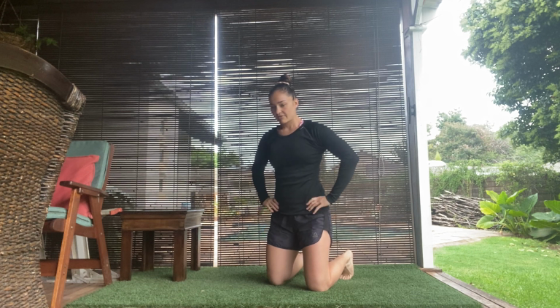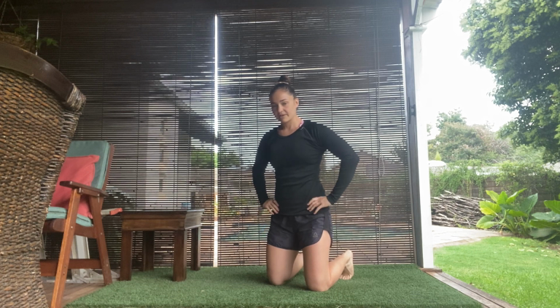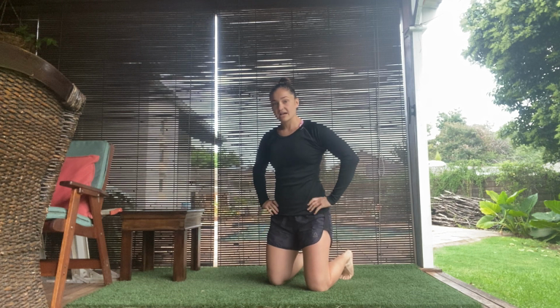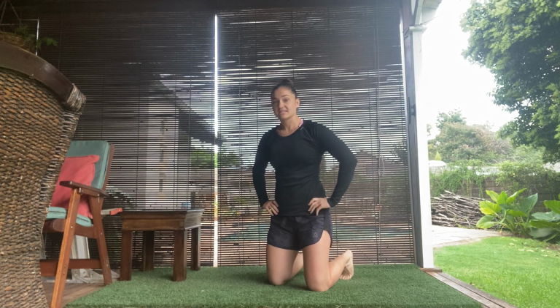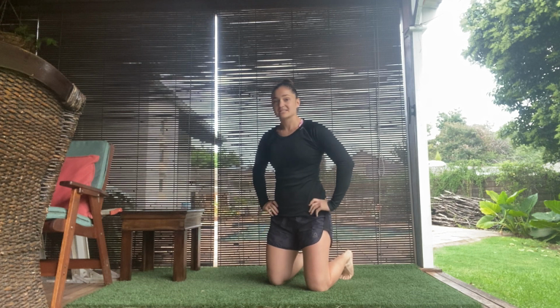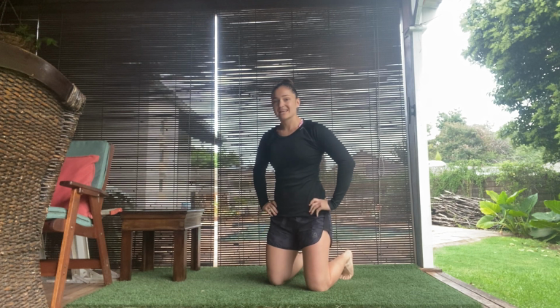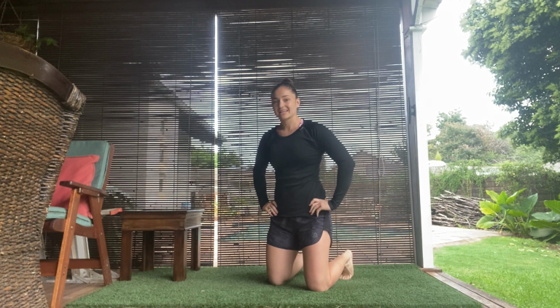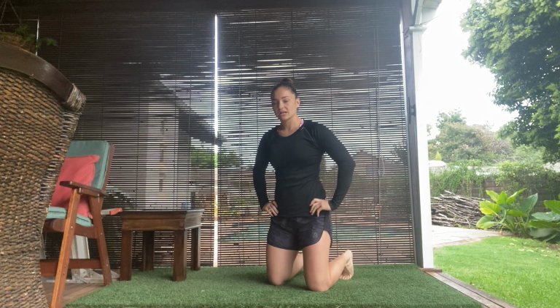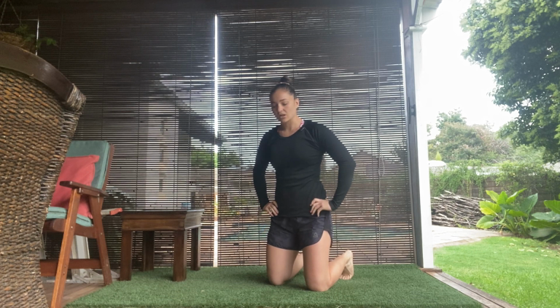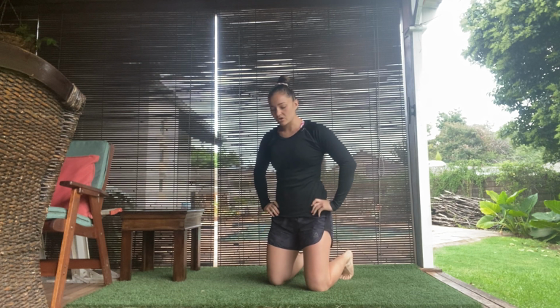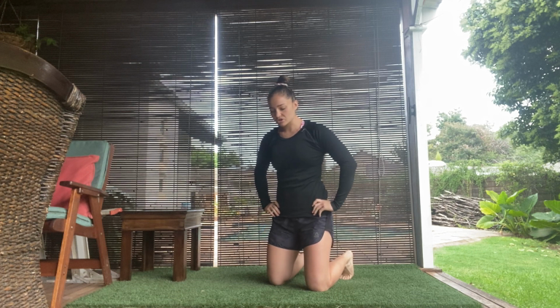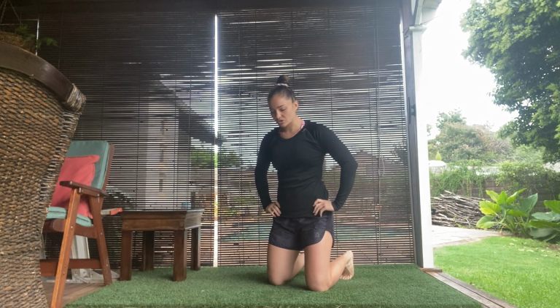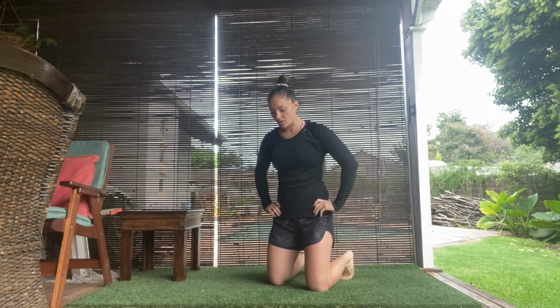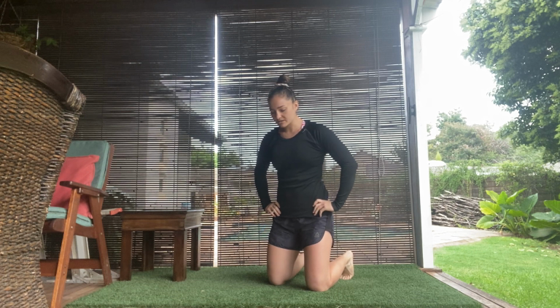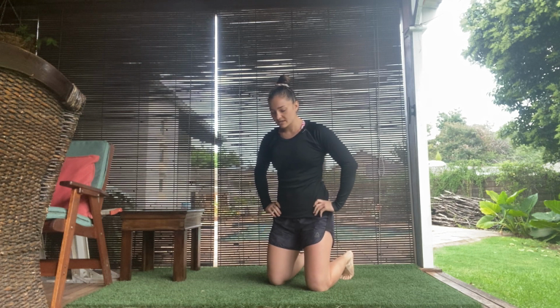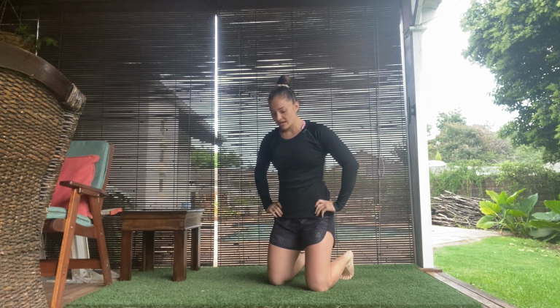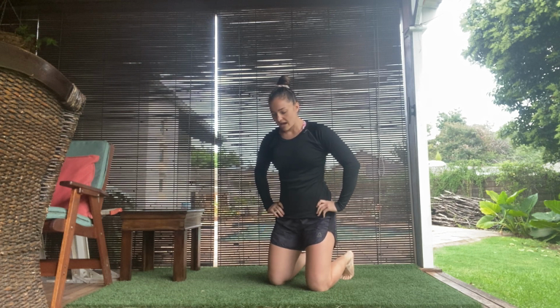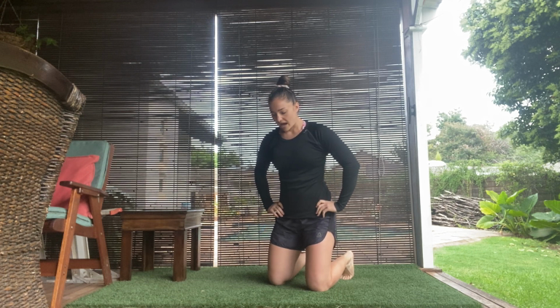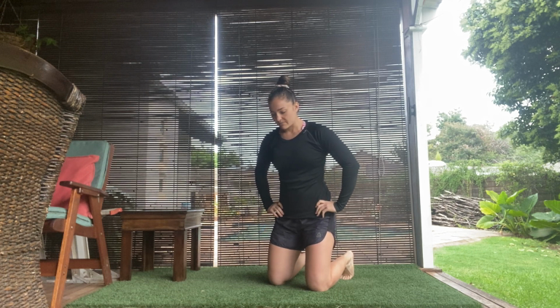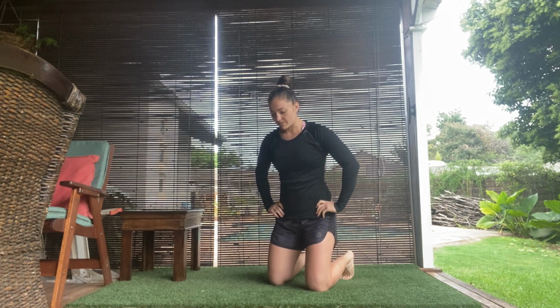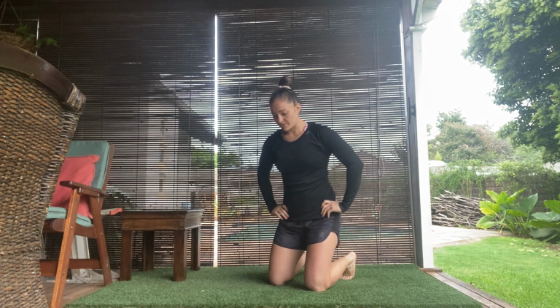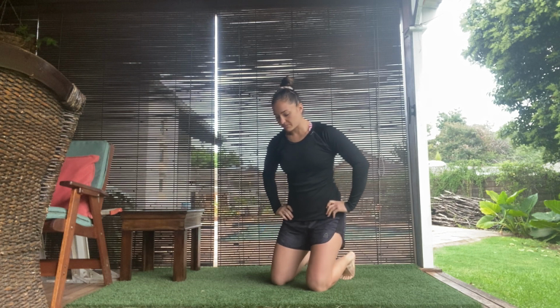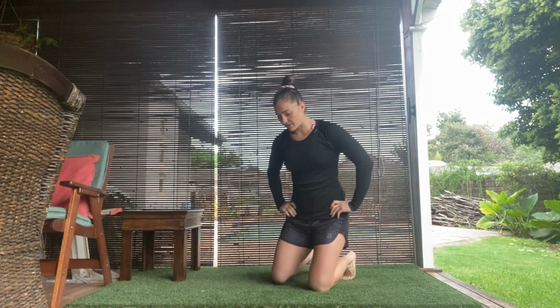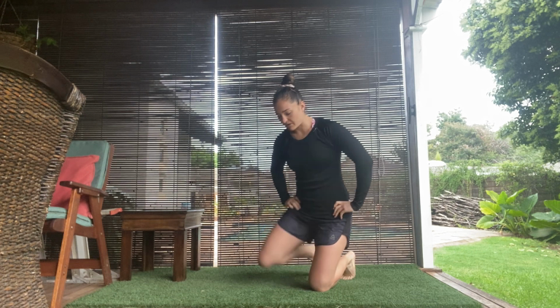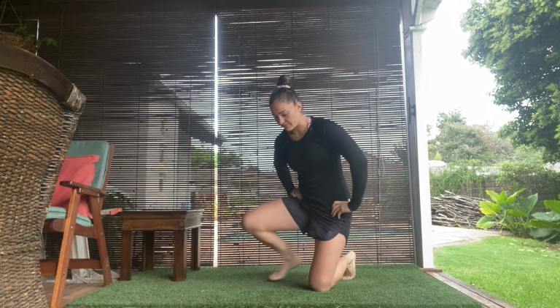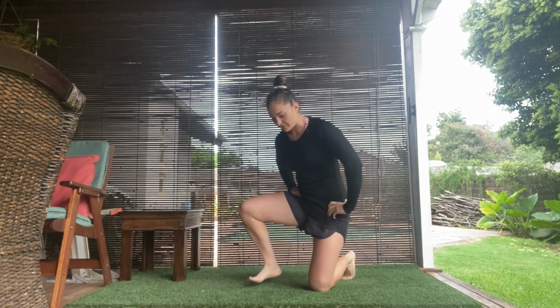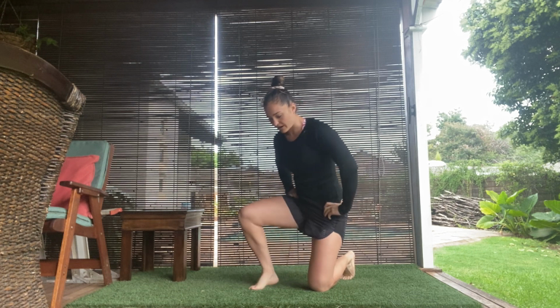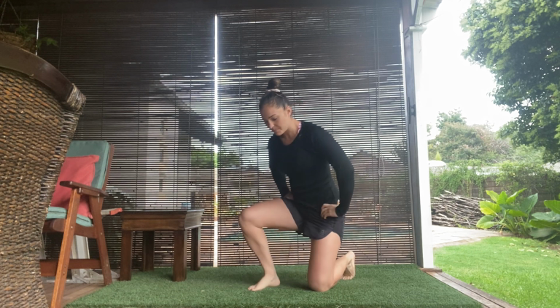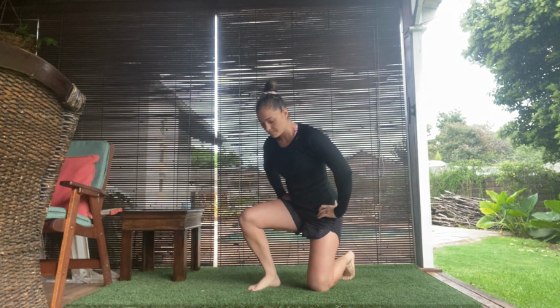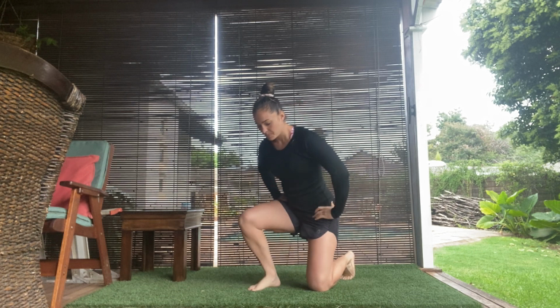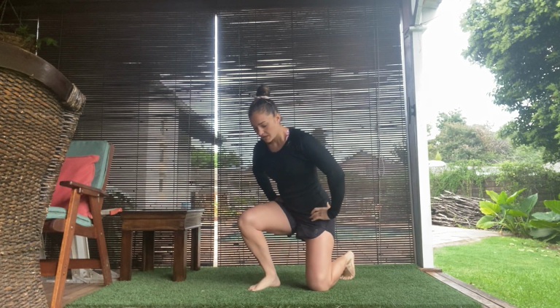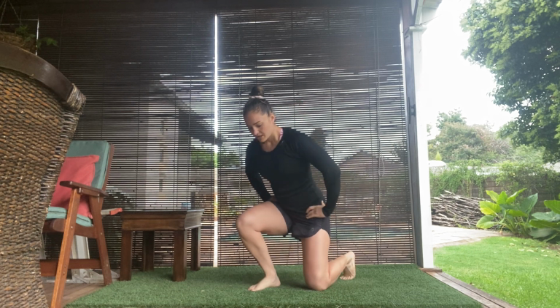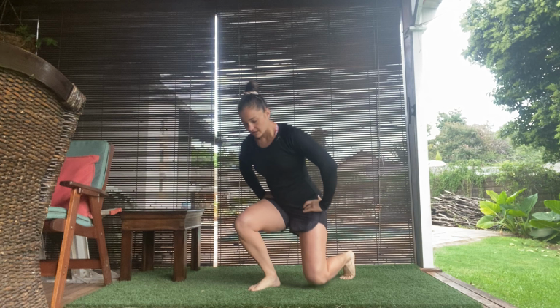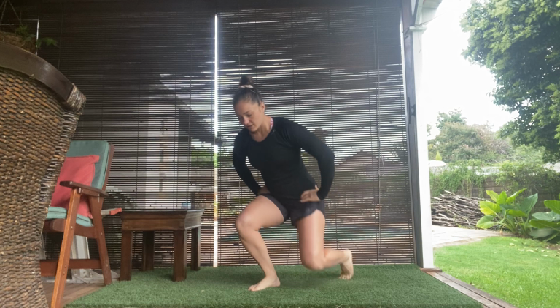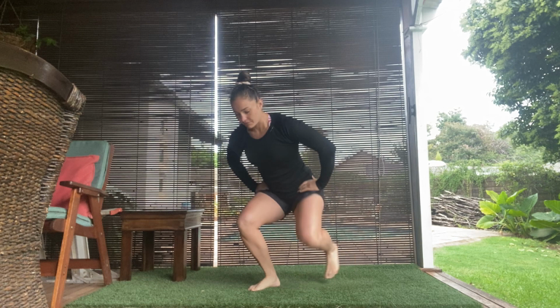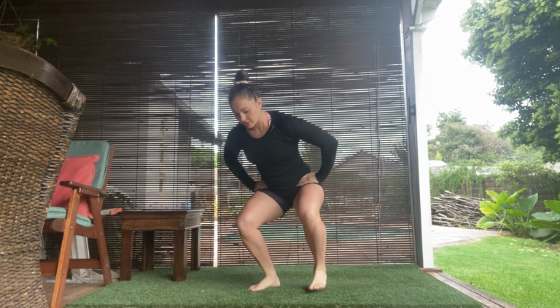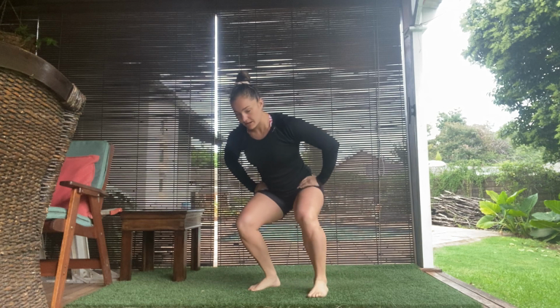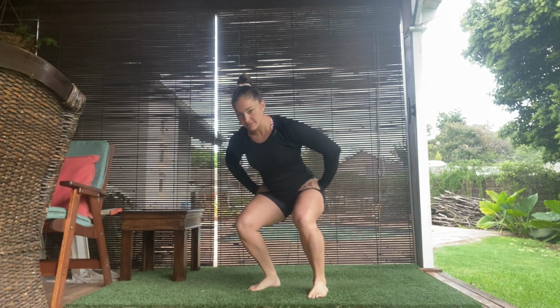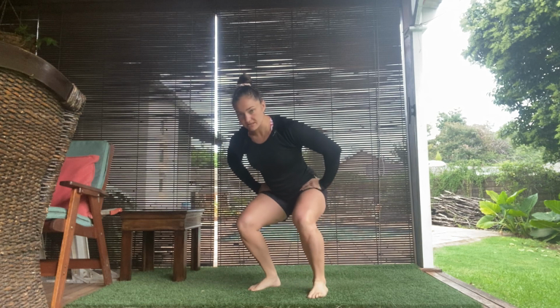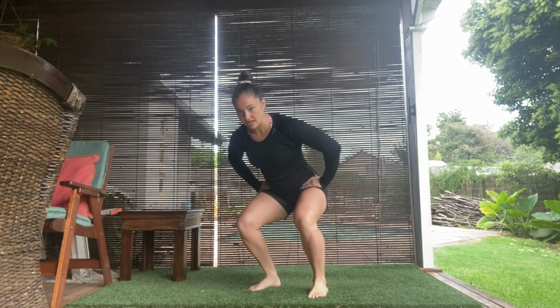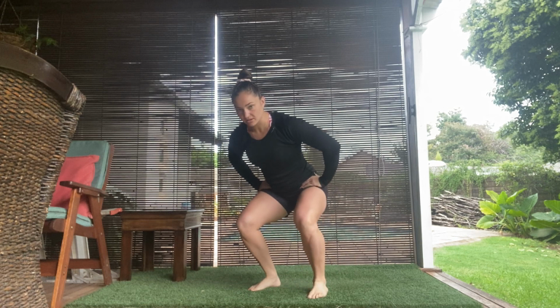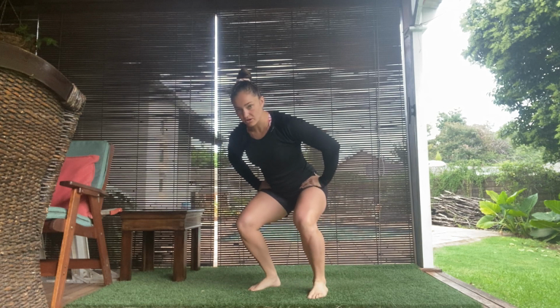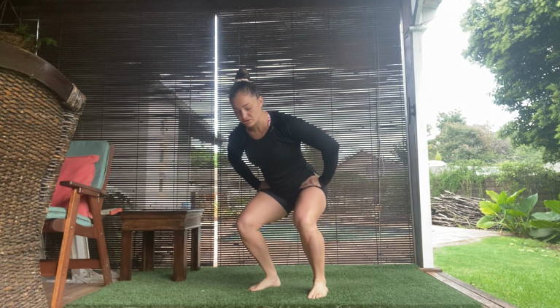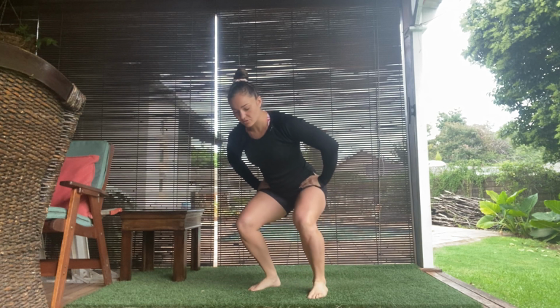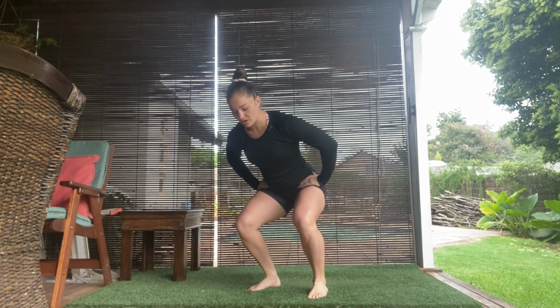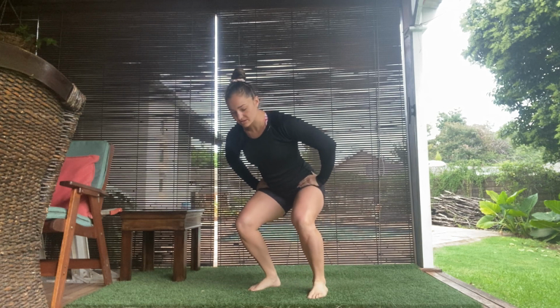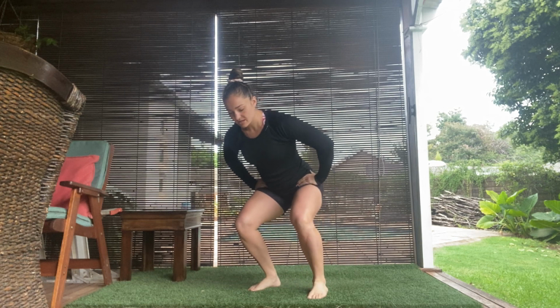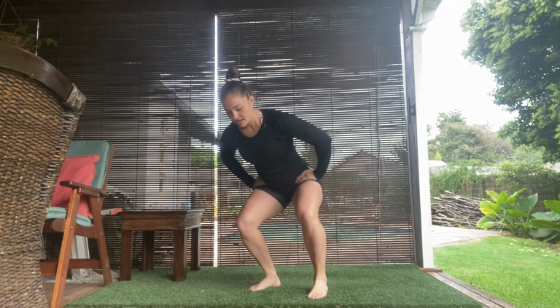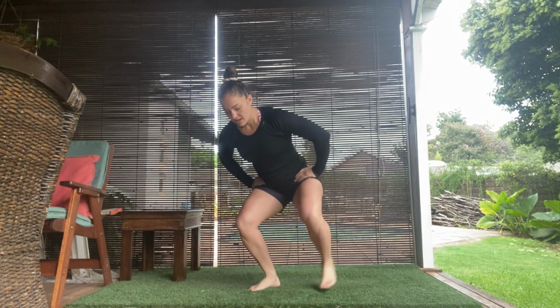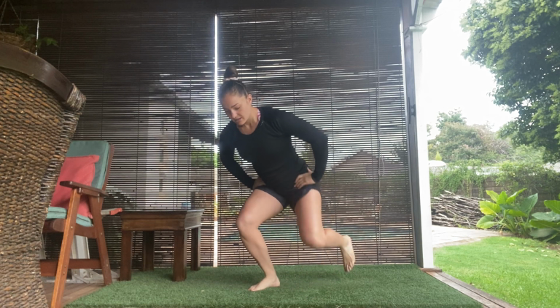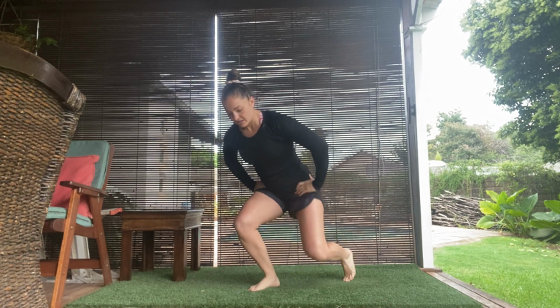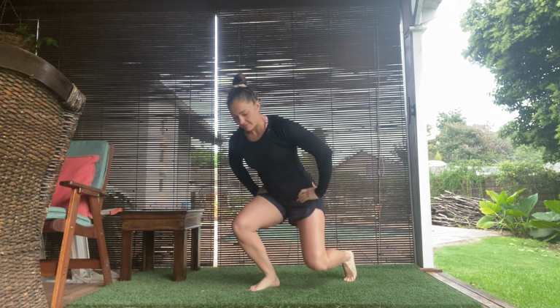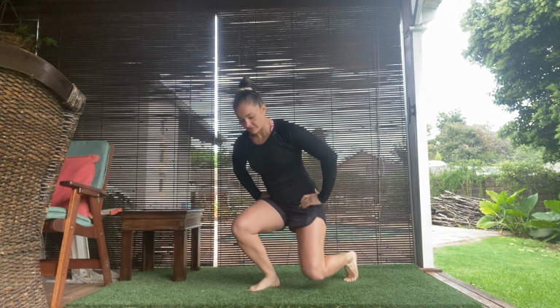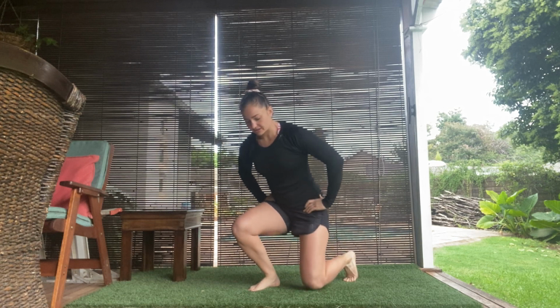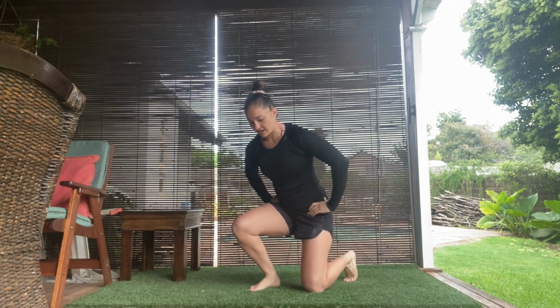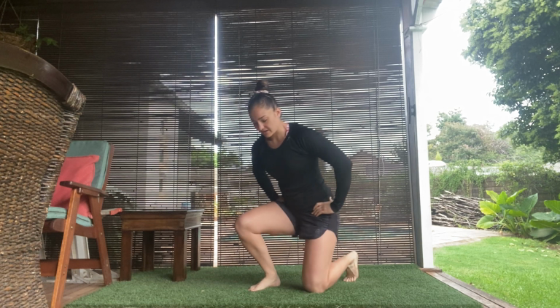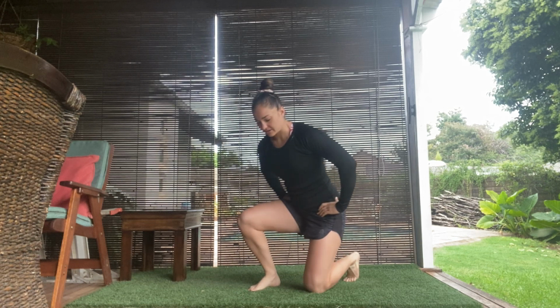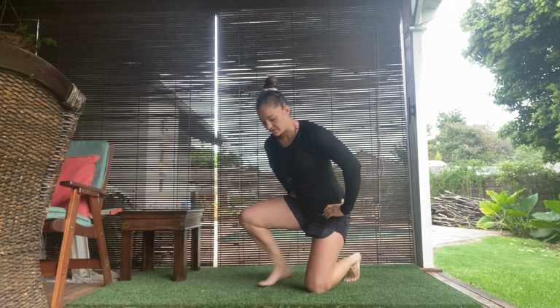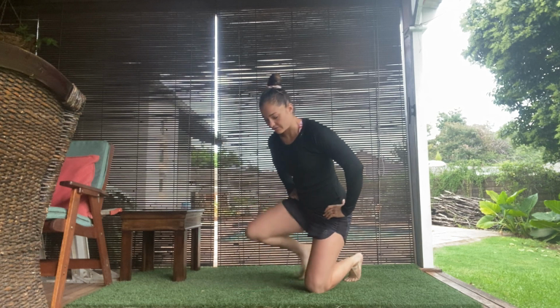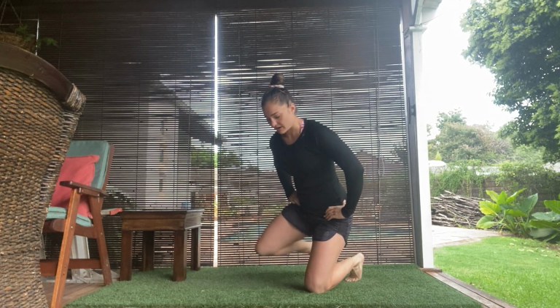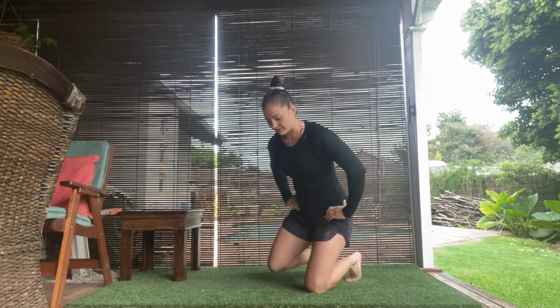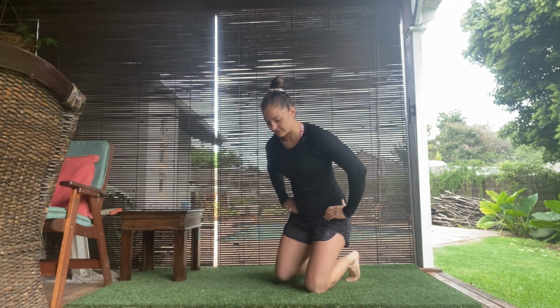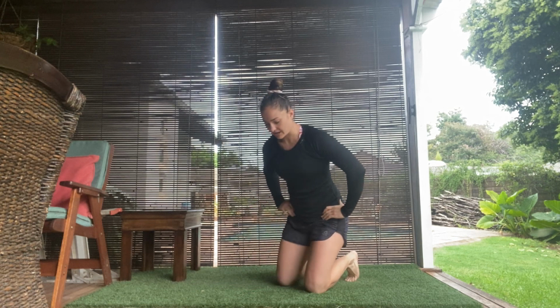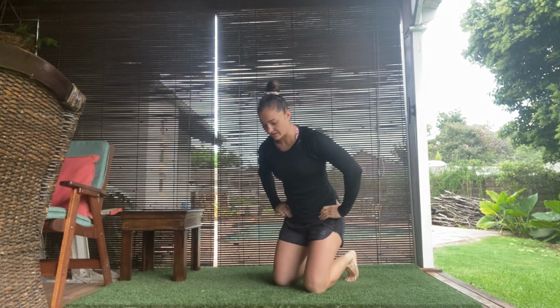From here, I'm staying in a low squat. I'm going to bring my right foot up, left foot up, staying in a low squat, then left foot down, right foot down.